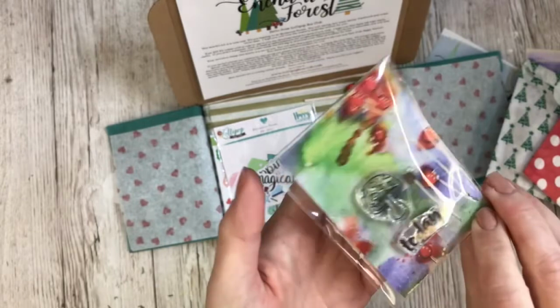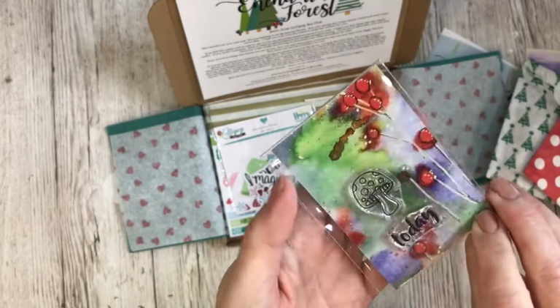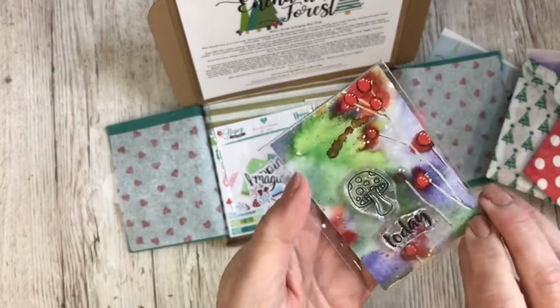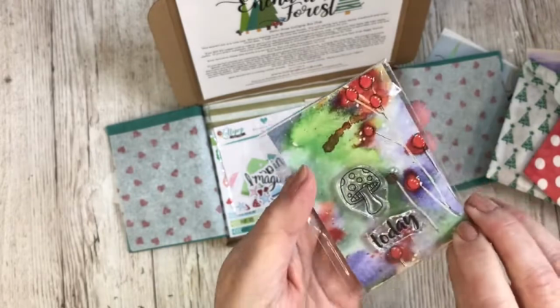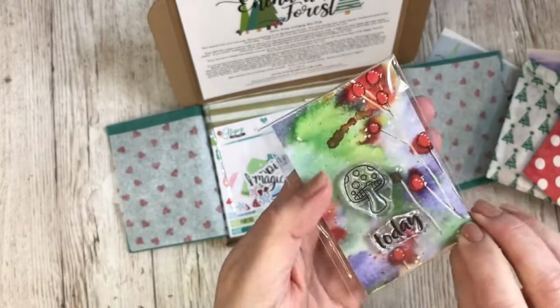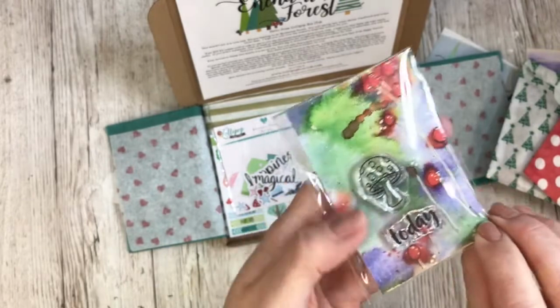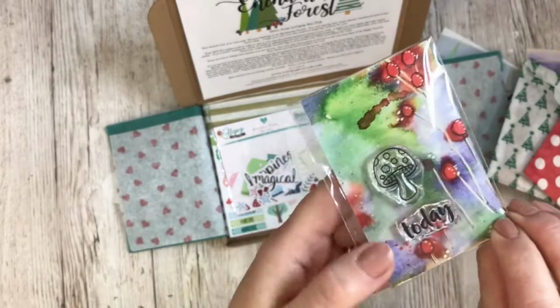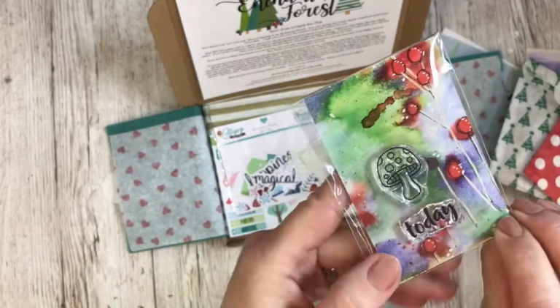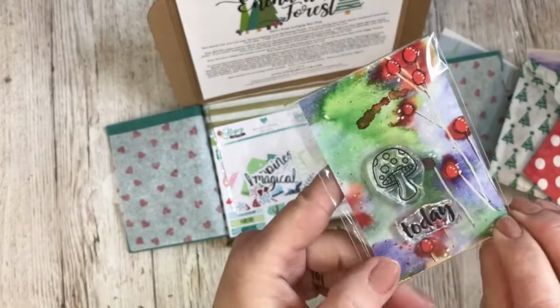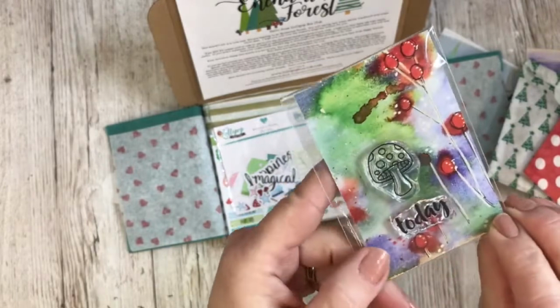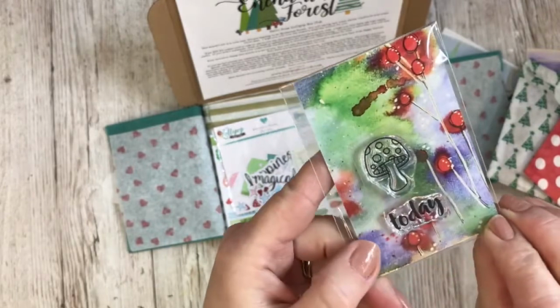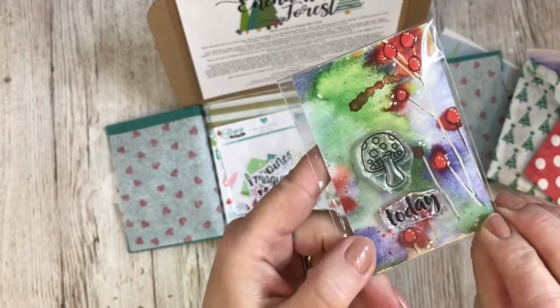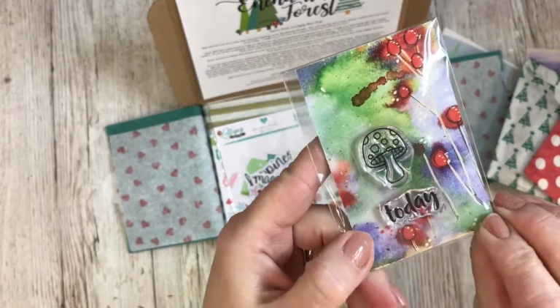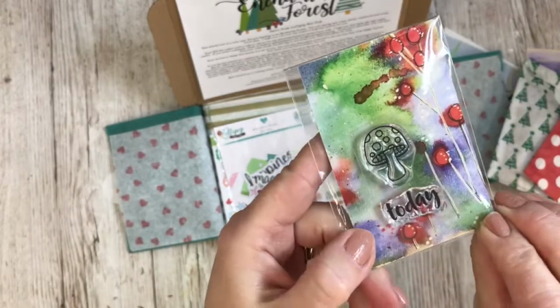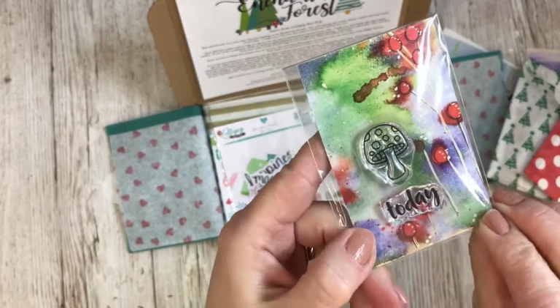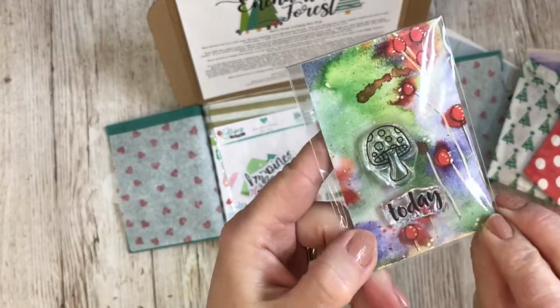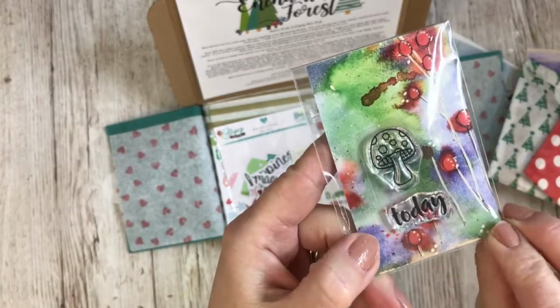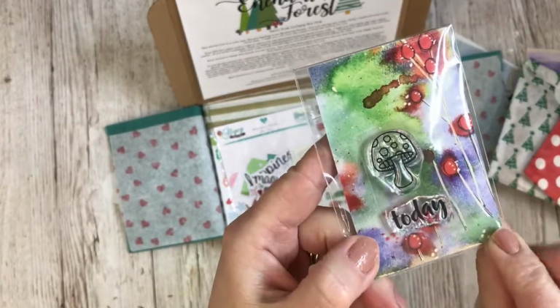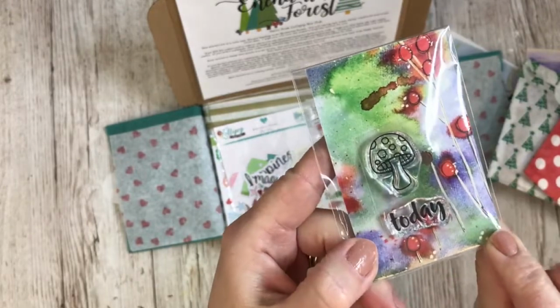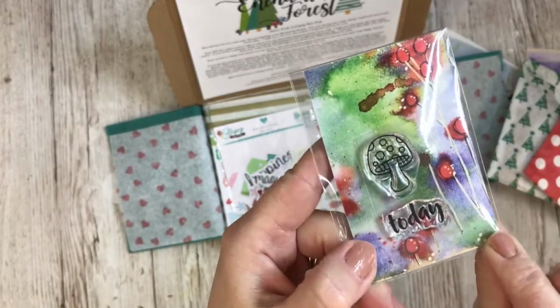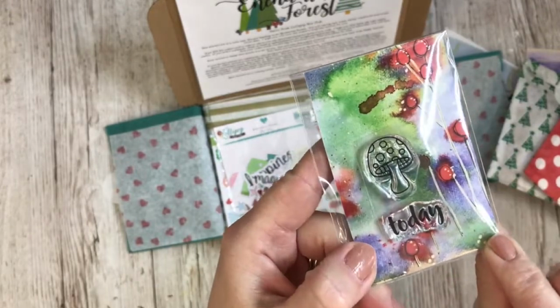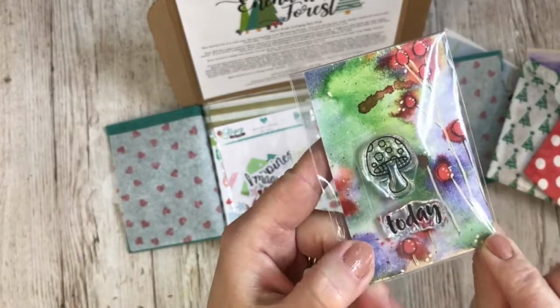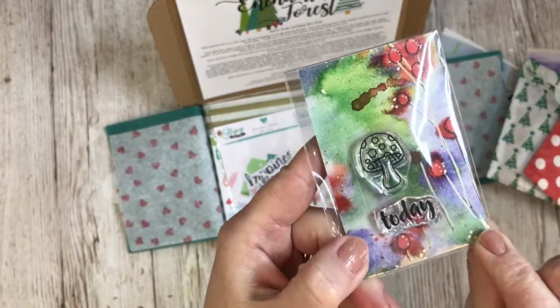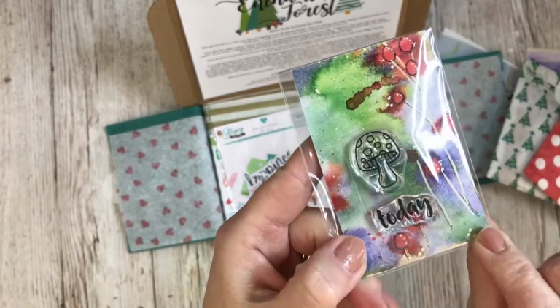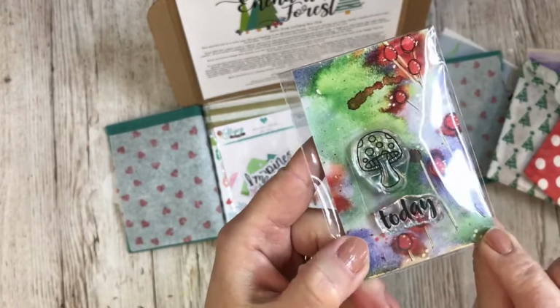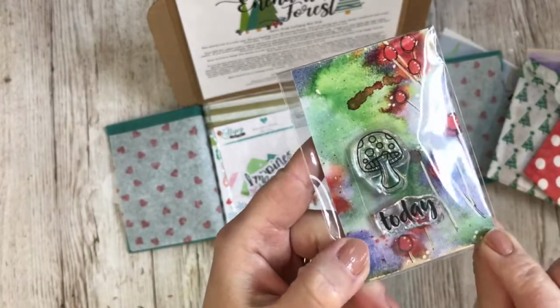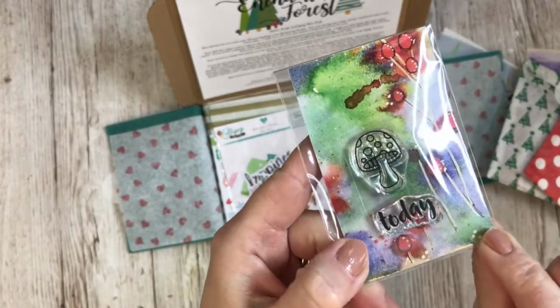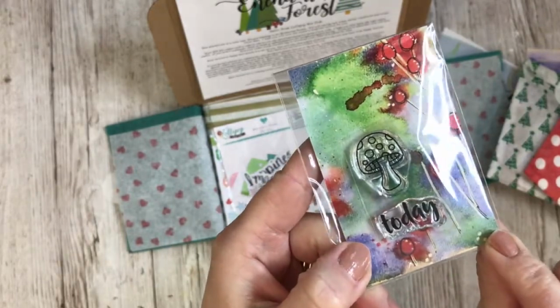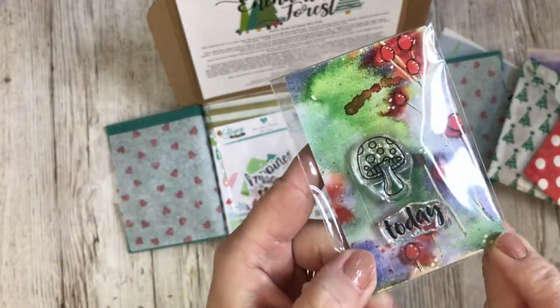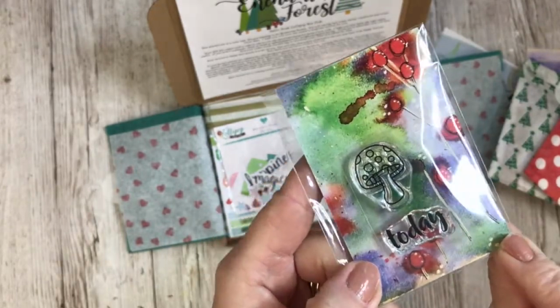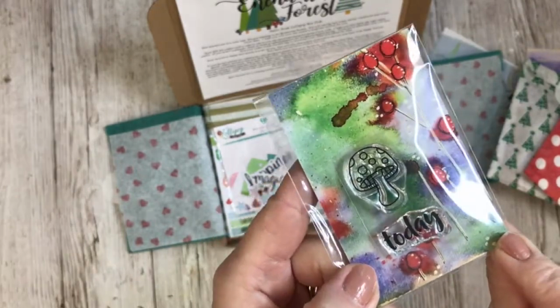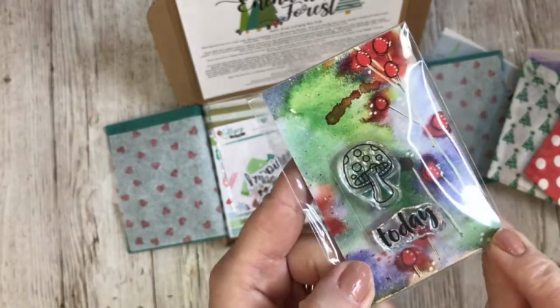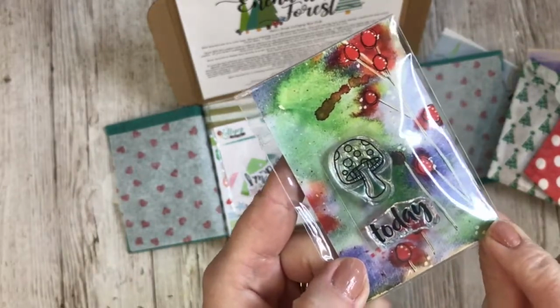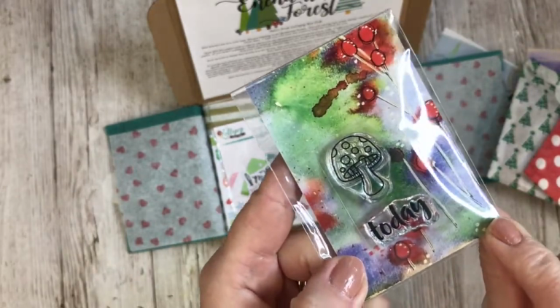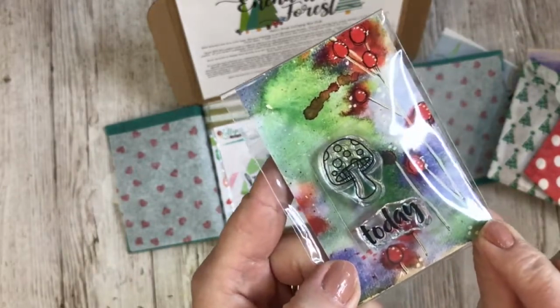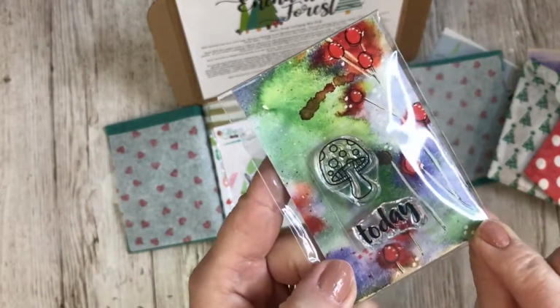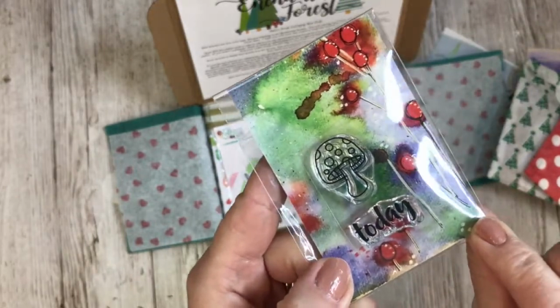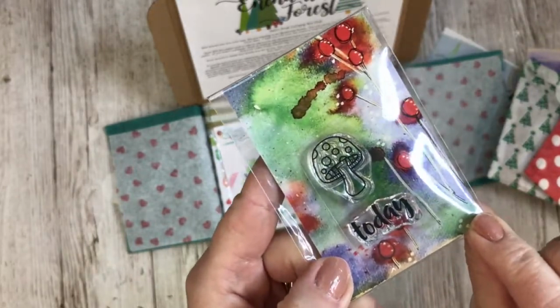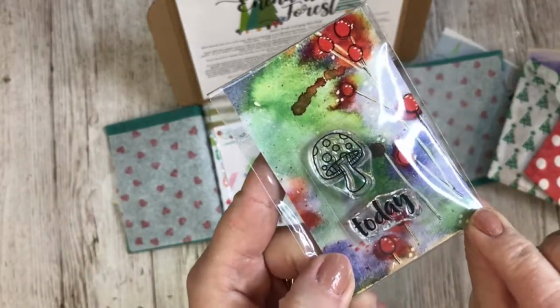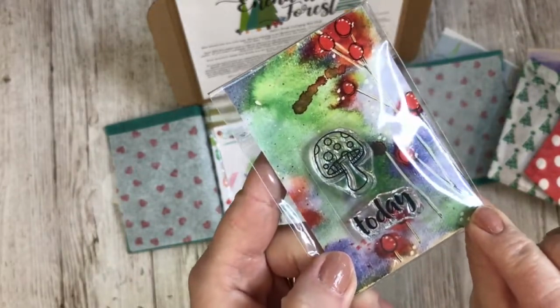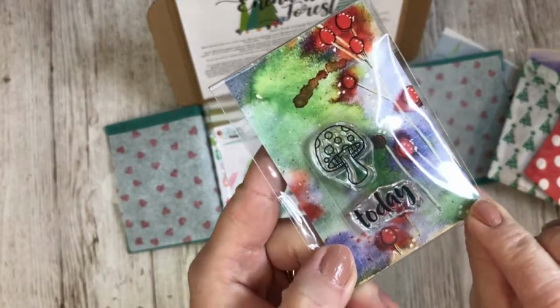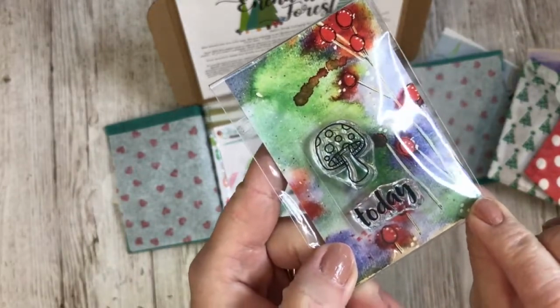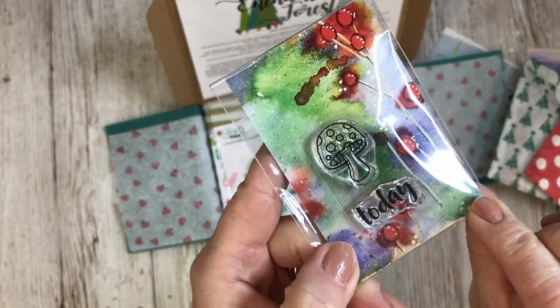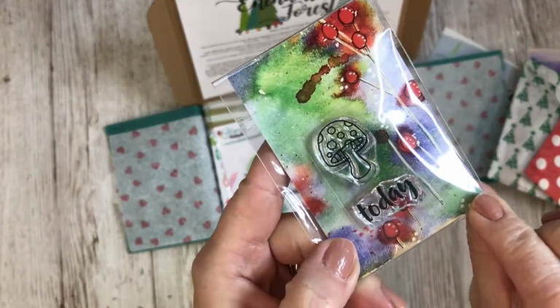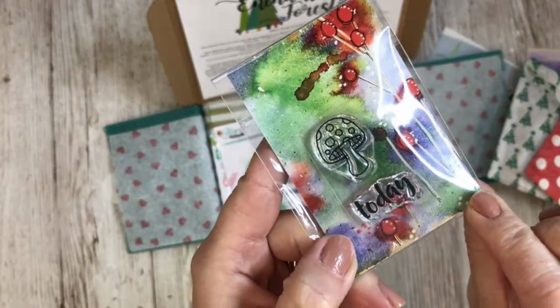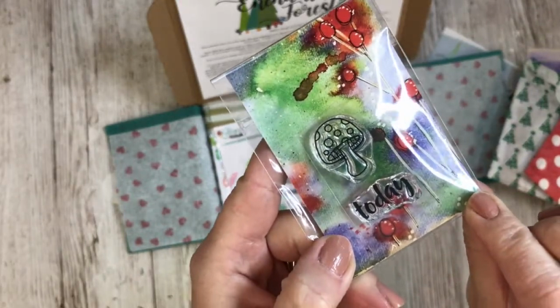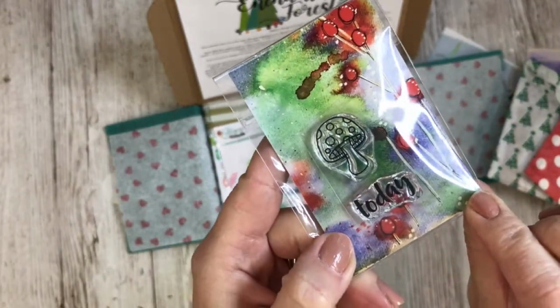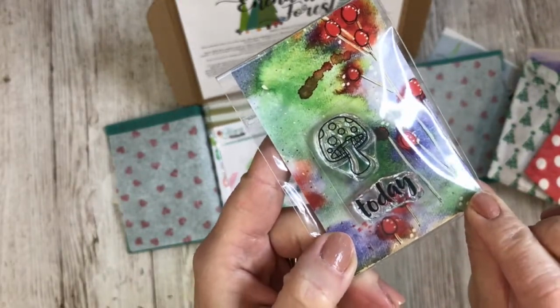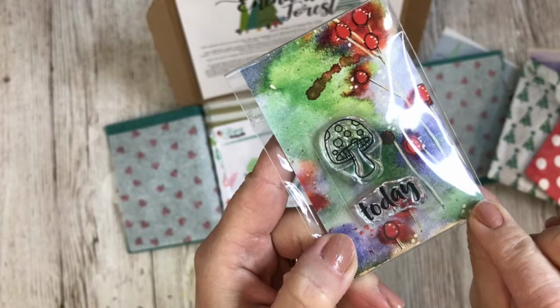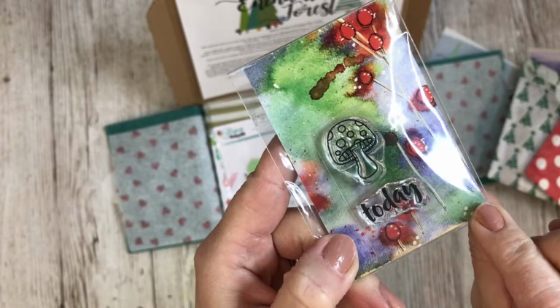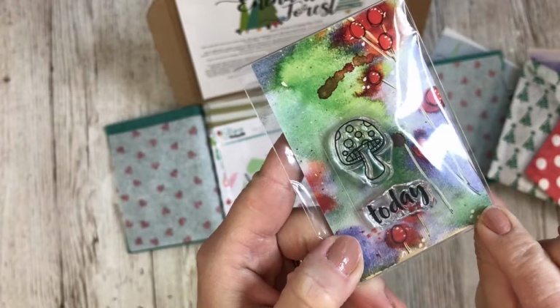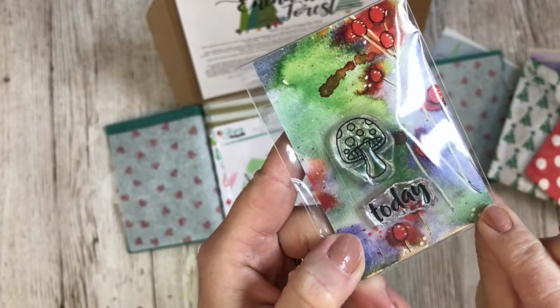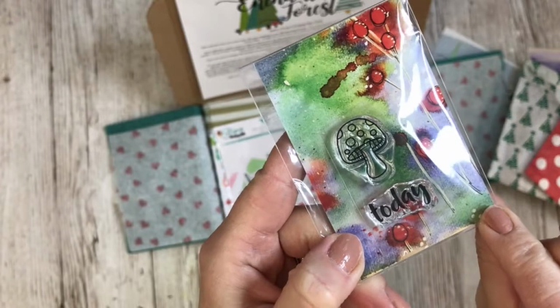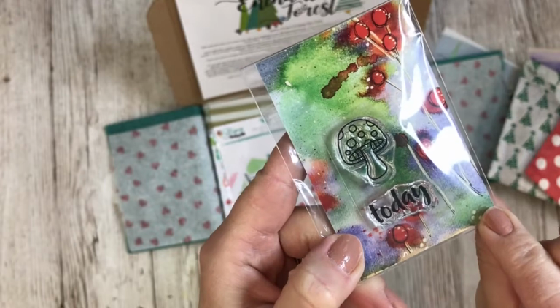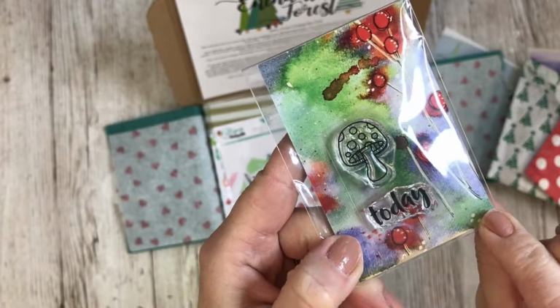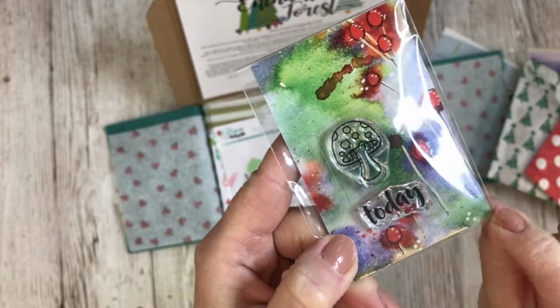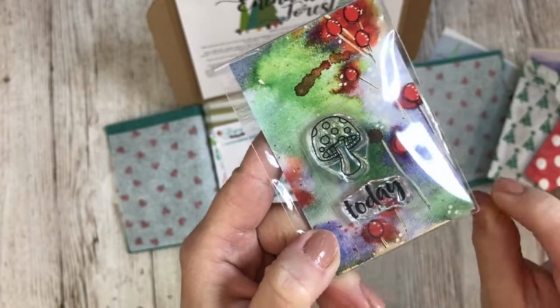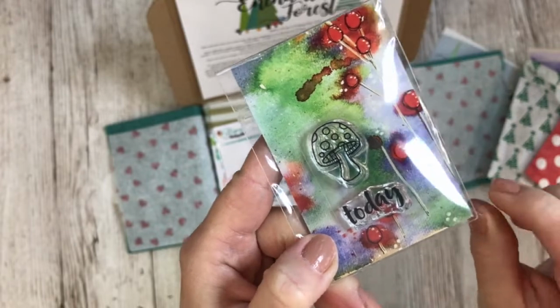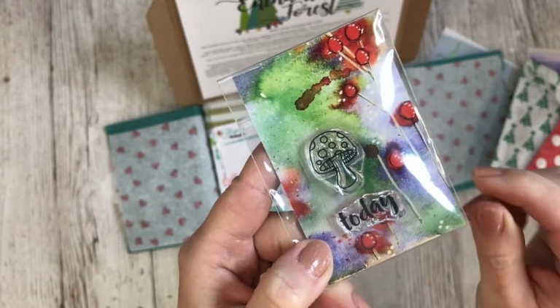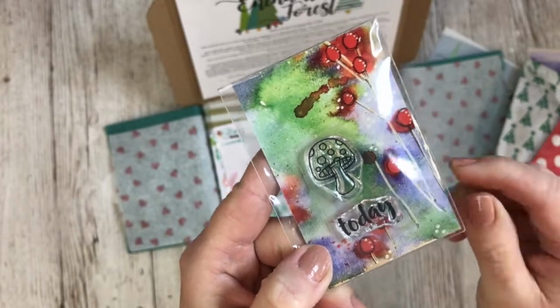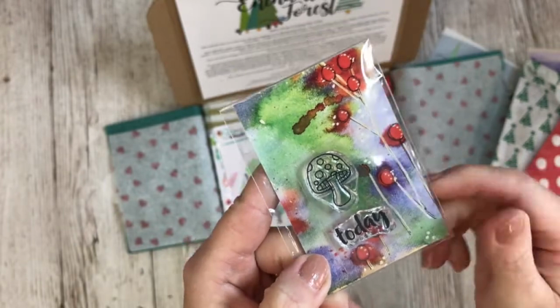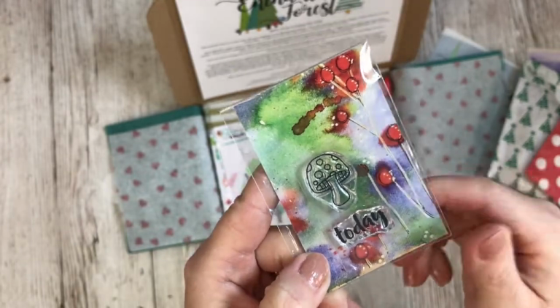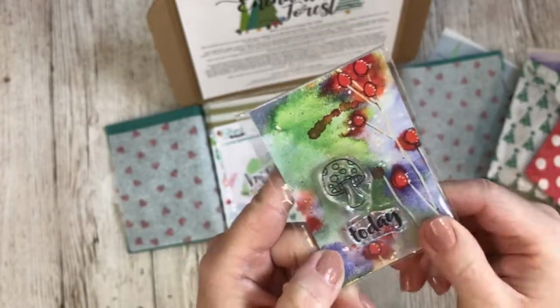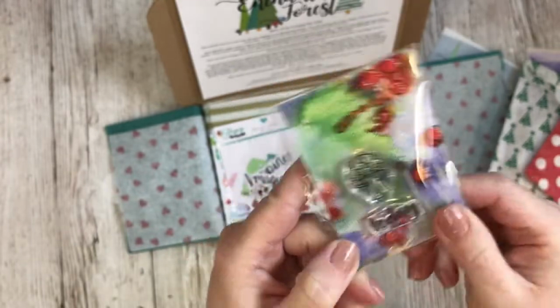So that's this month's stamp — it's a two-piece stamp and rather adorable, I have to say. Do love a toadstool.